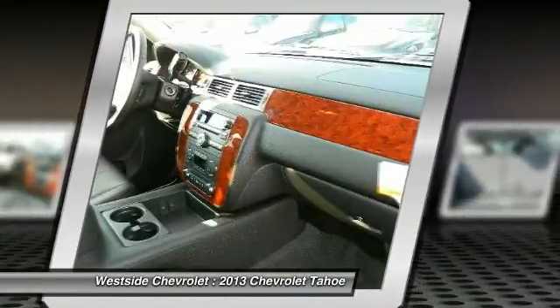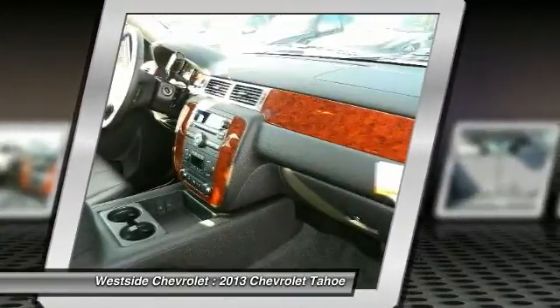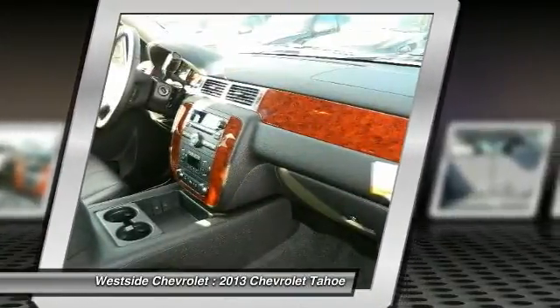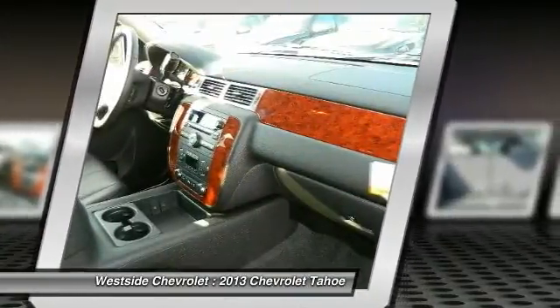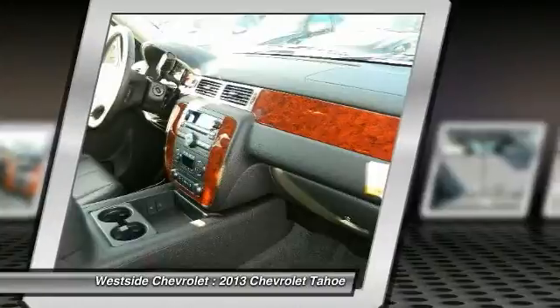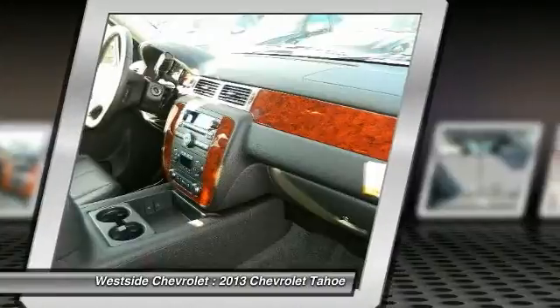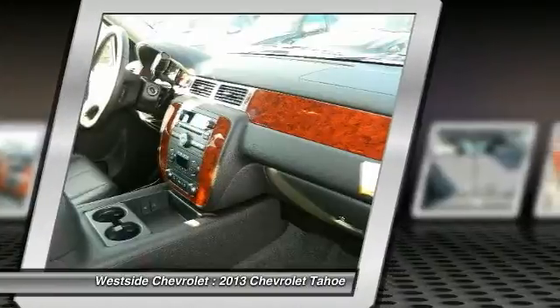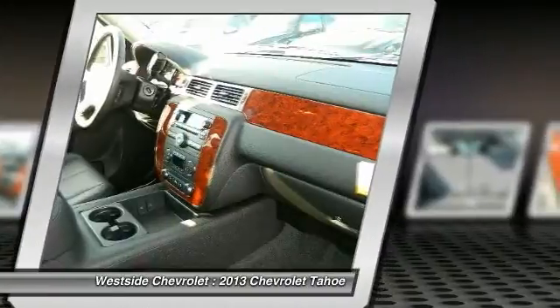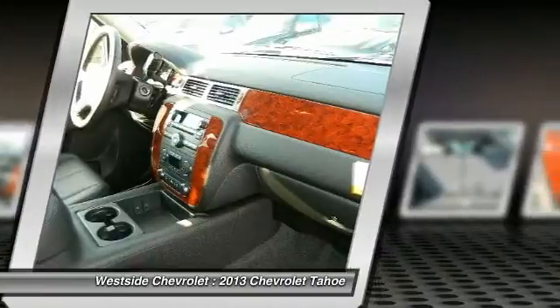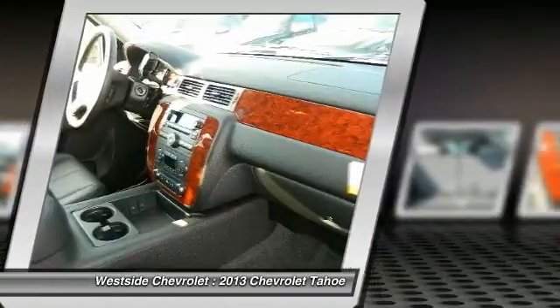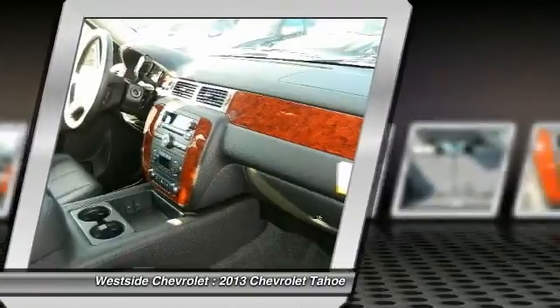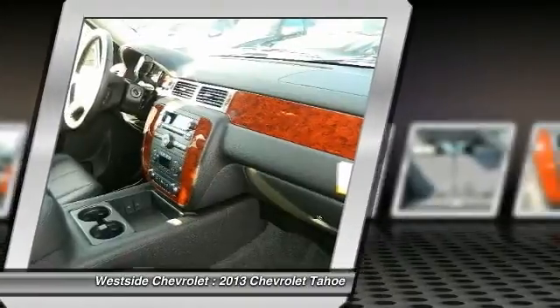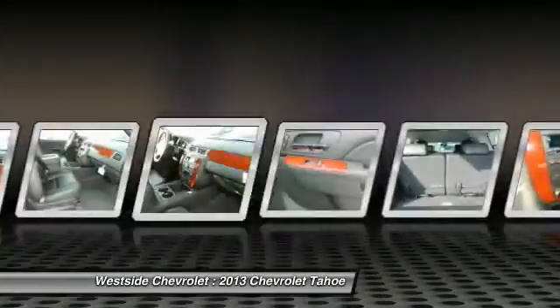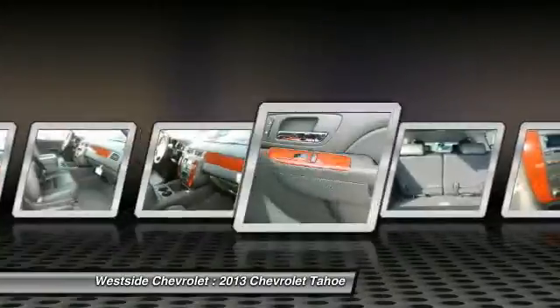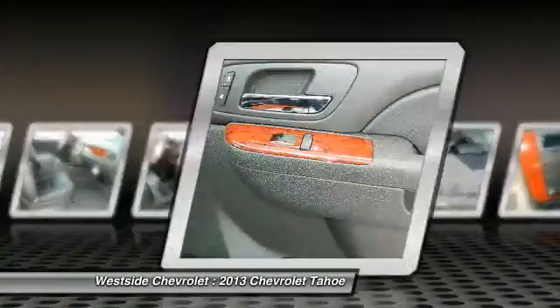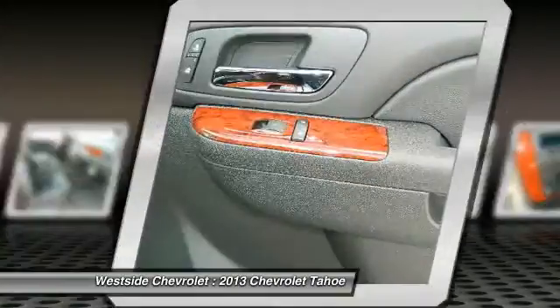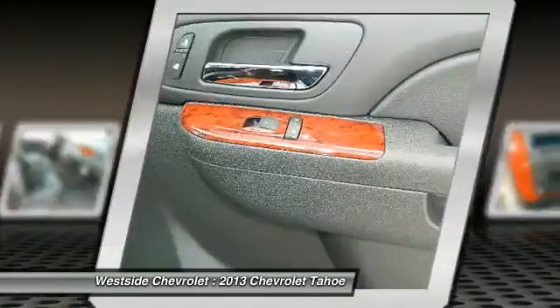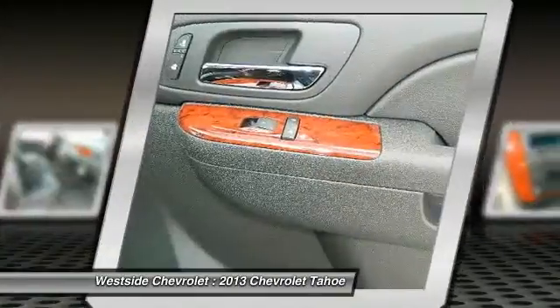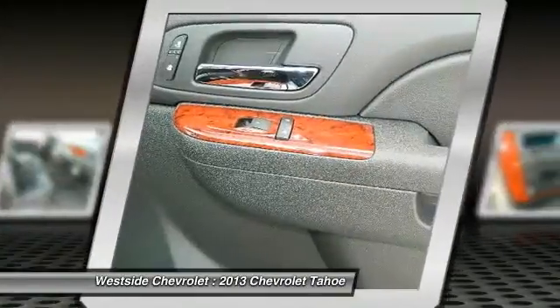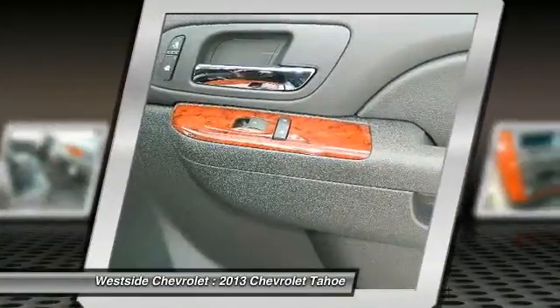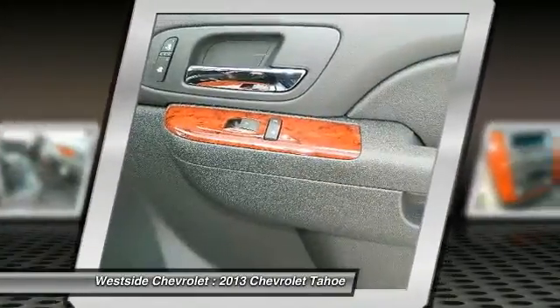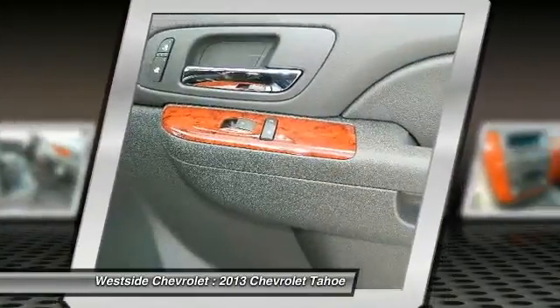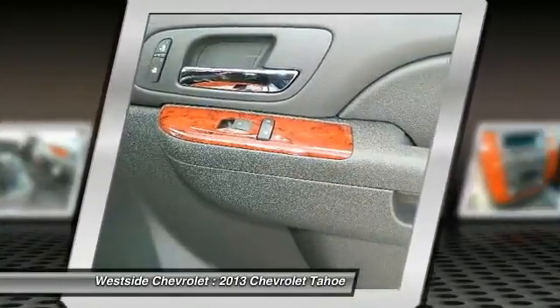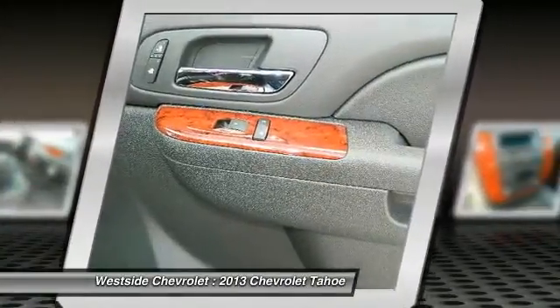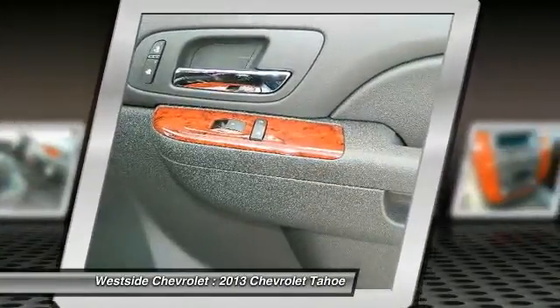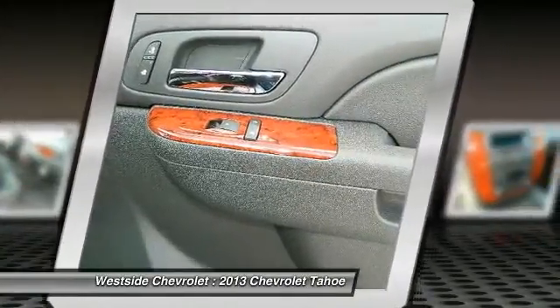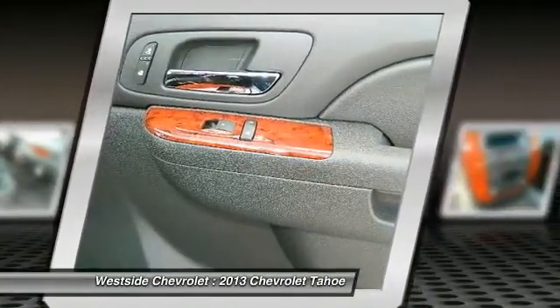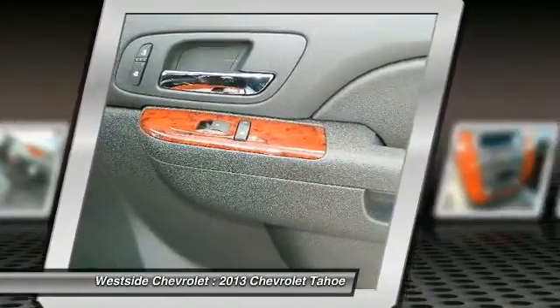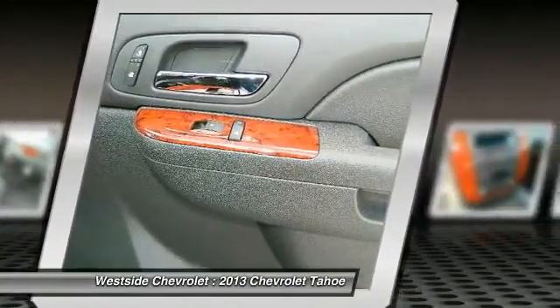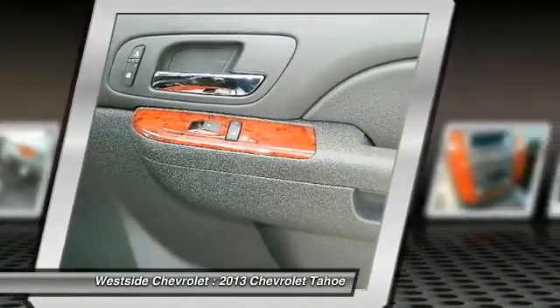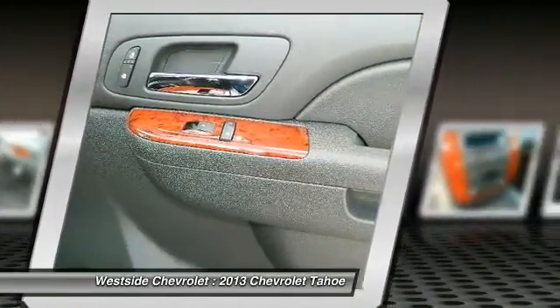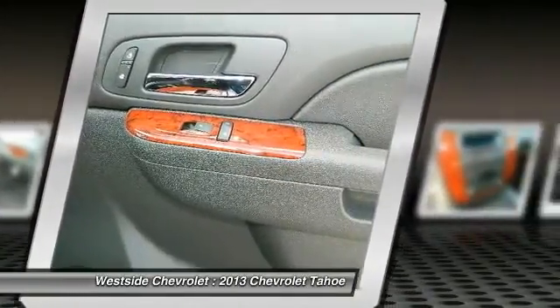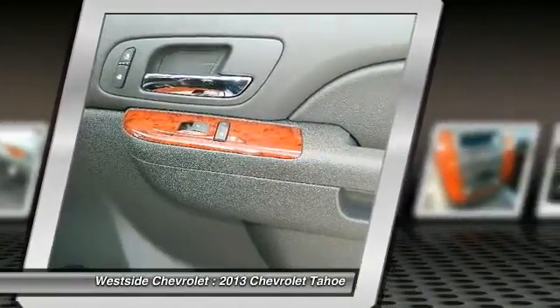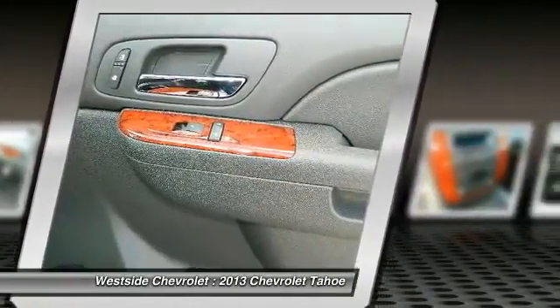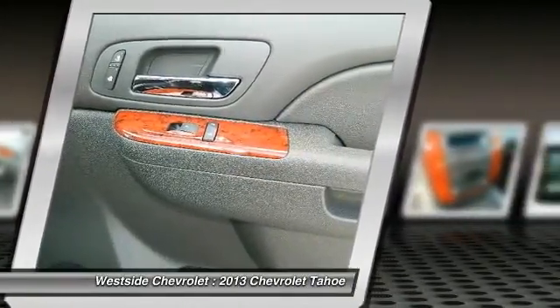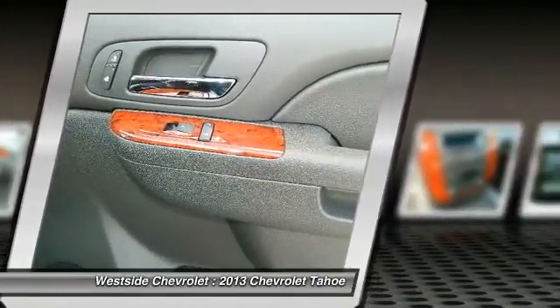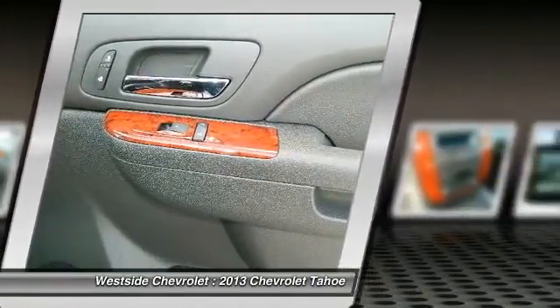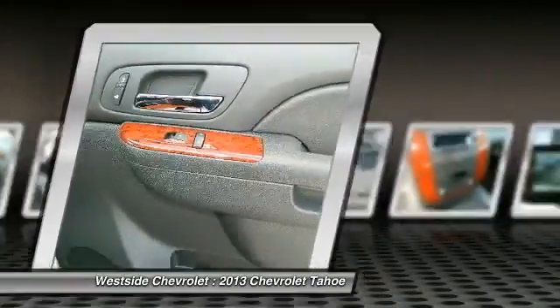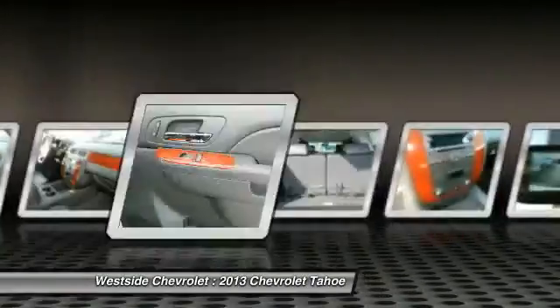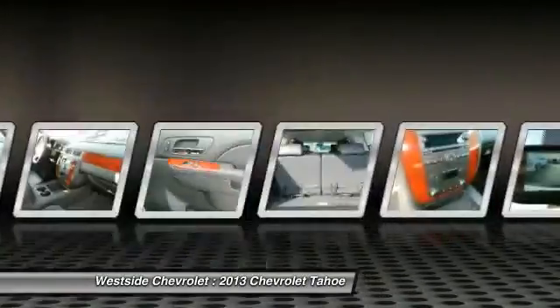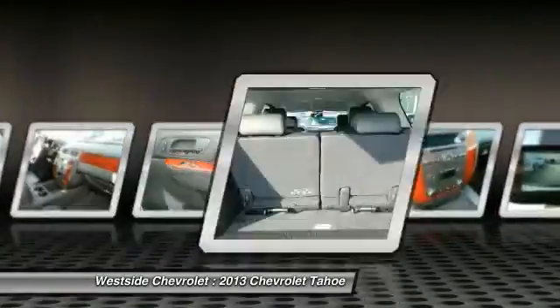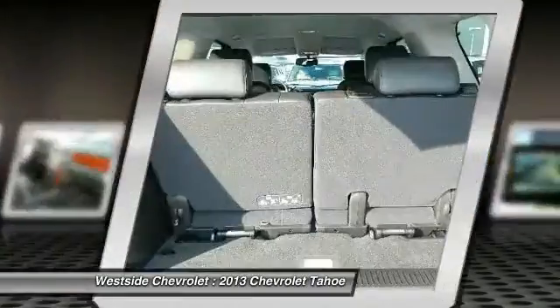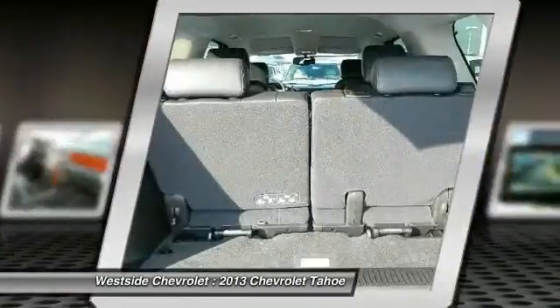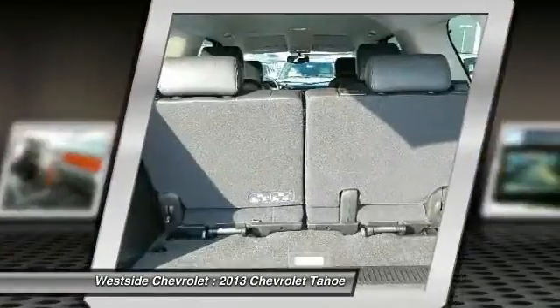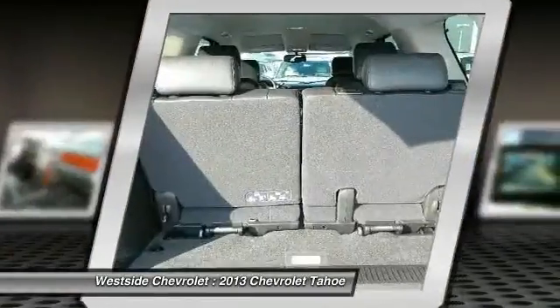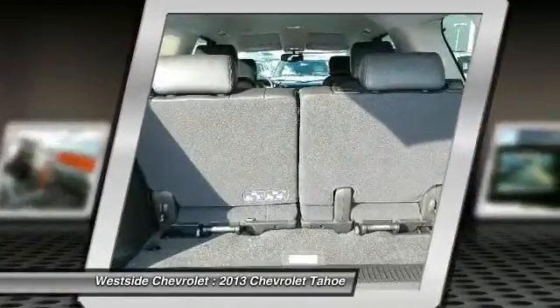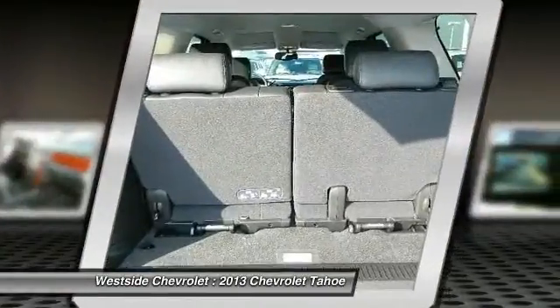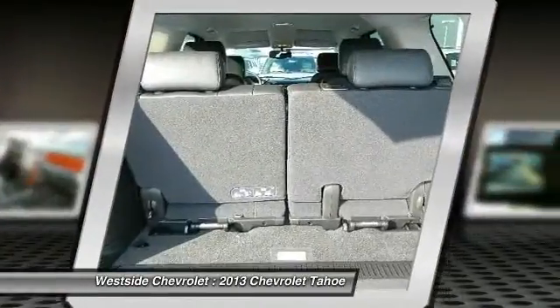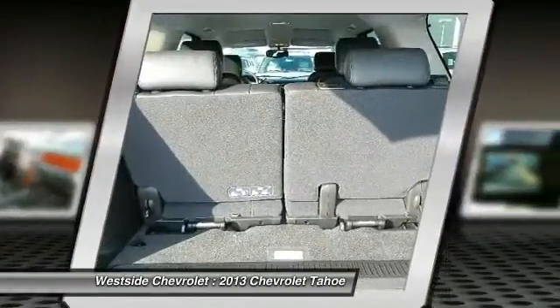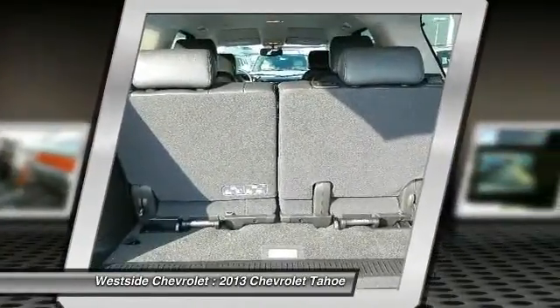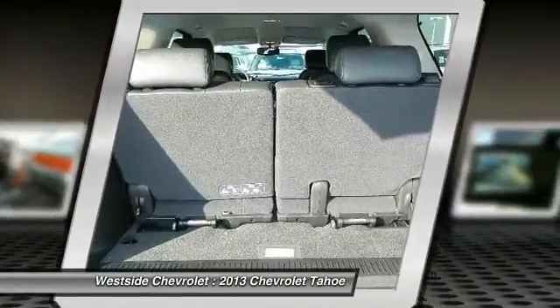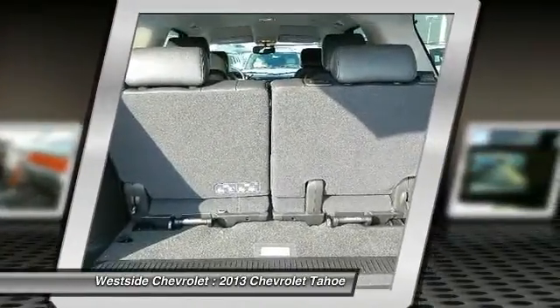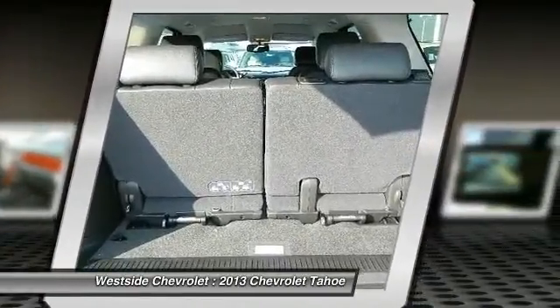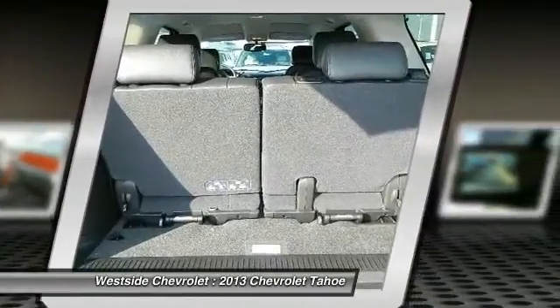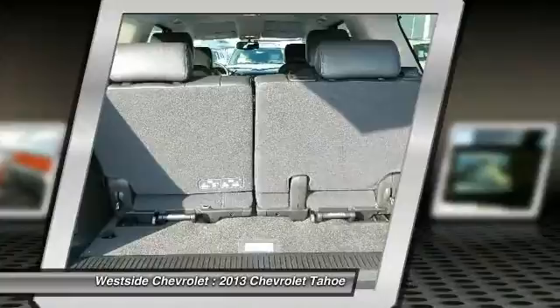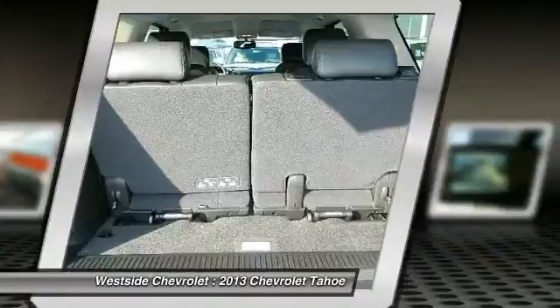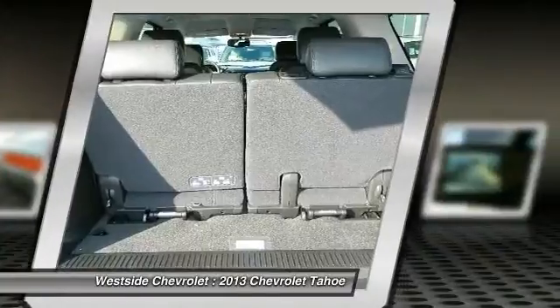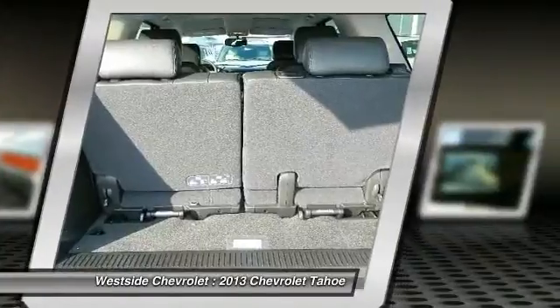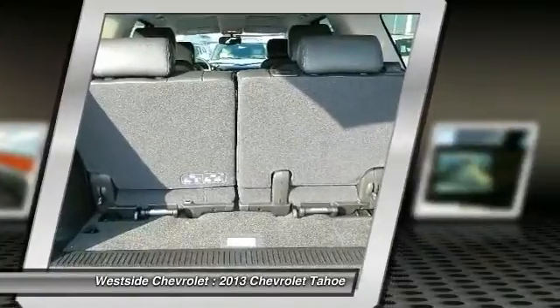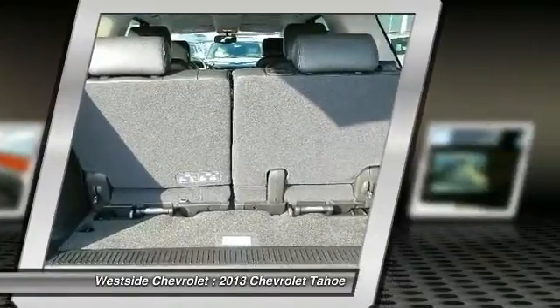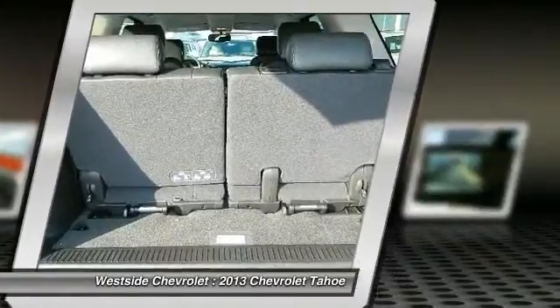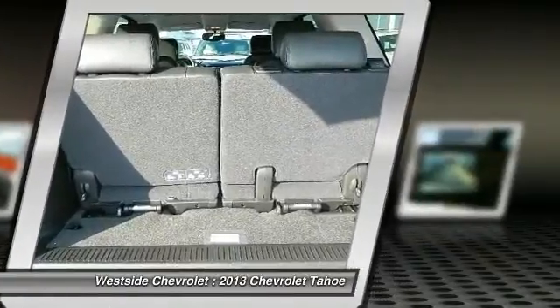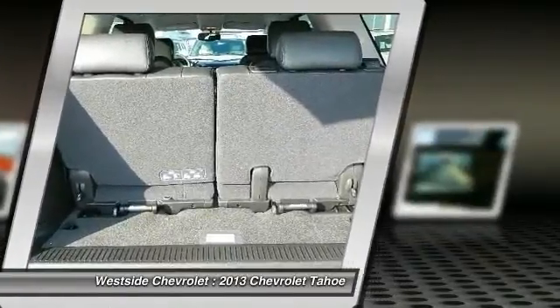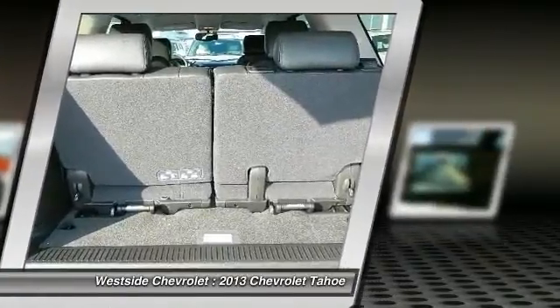Bluetooth wireless data link for hands-free phone, cruise control, floor mats, aluminum wheels.